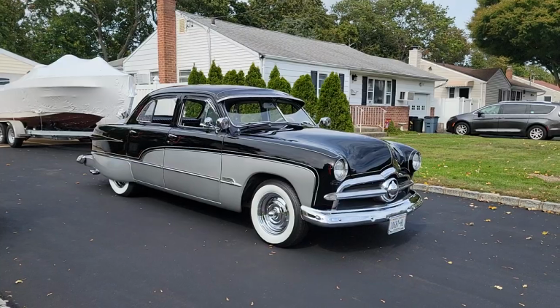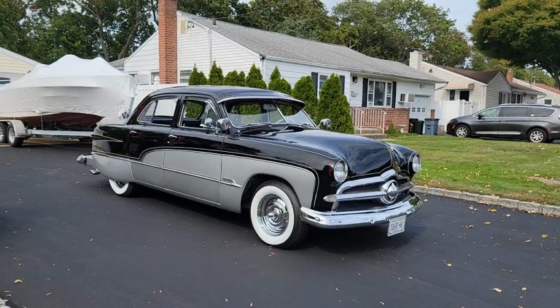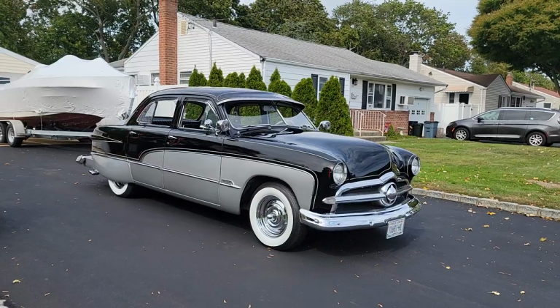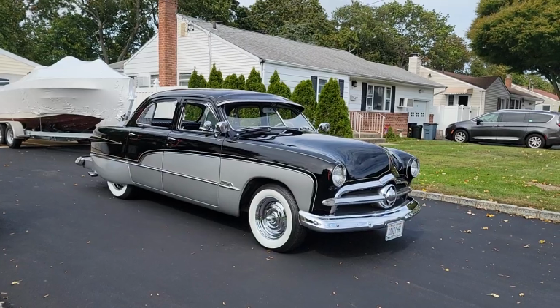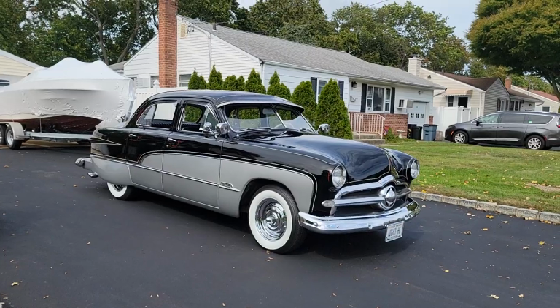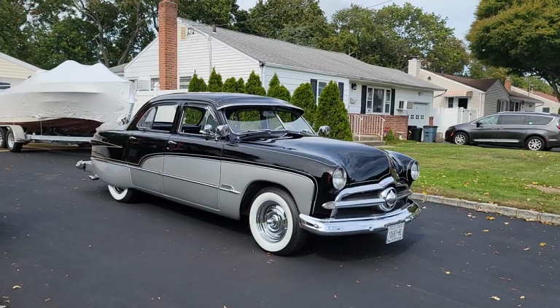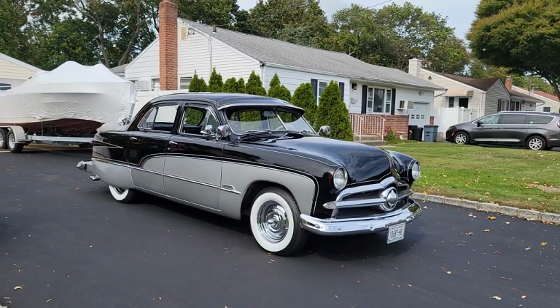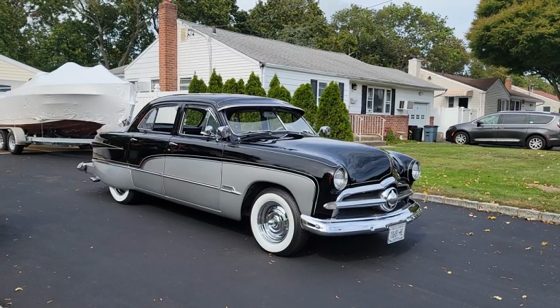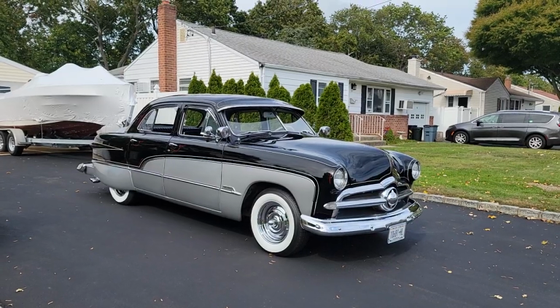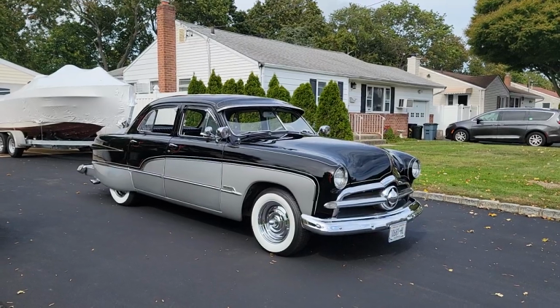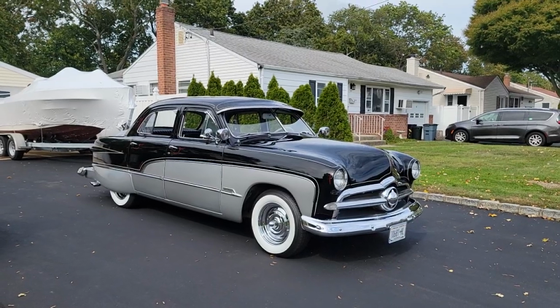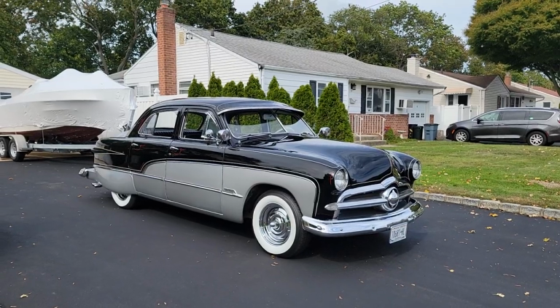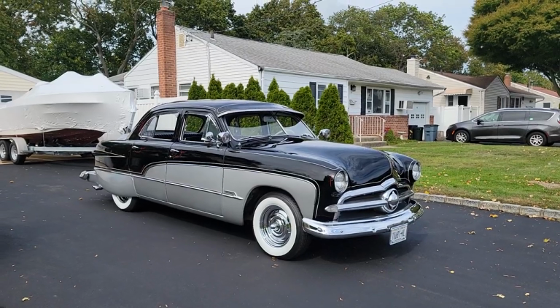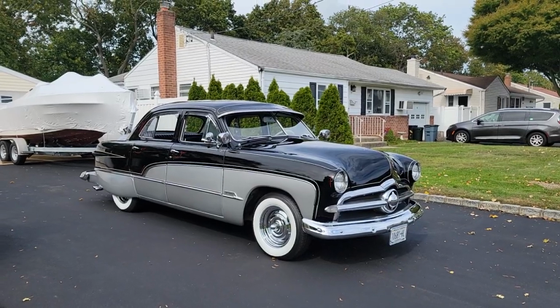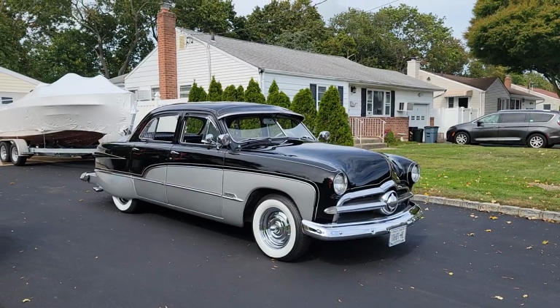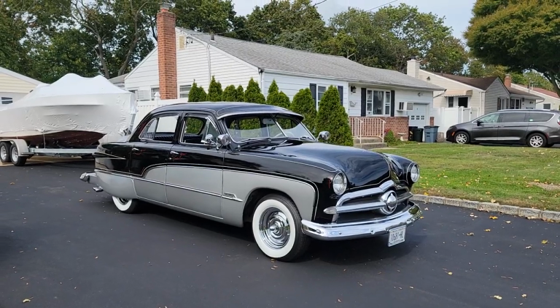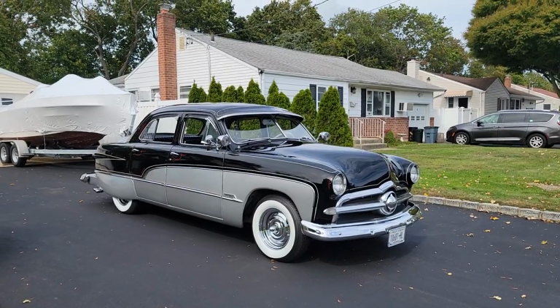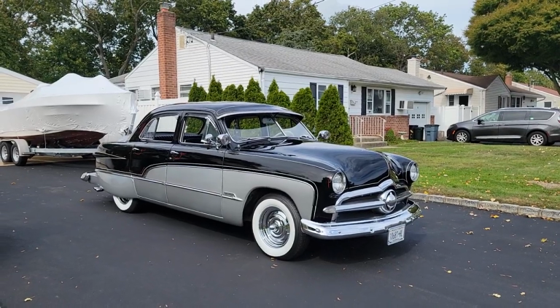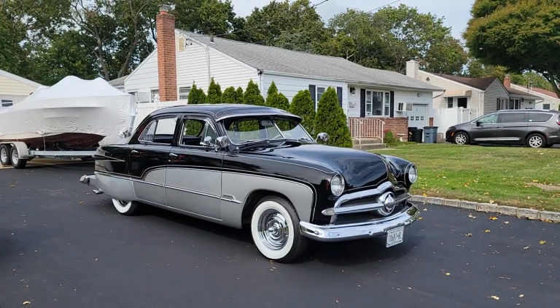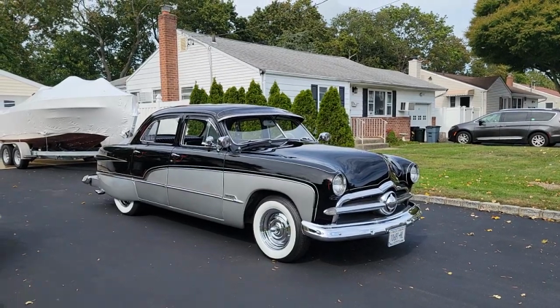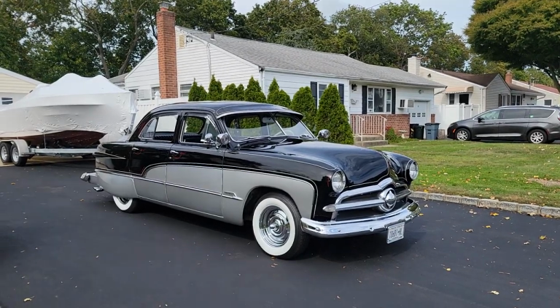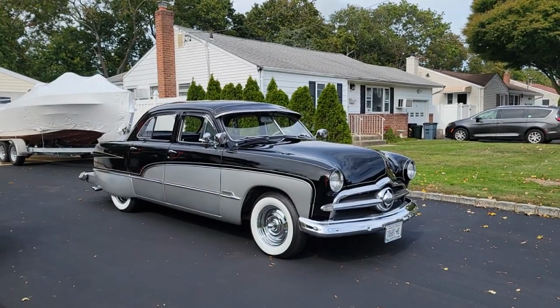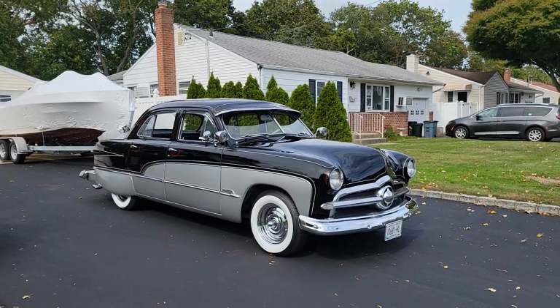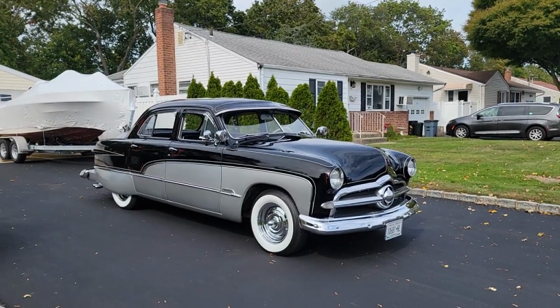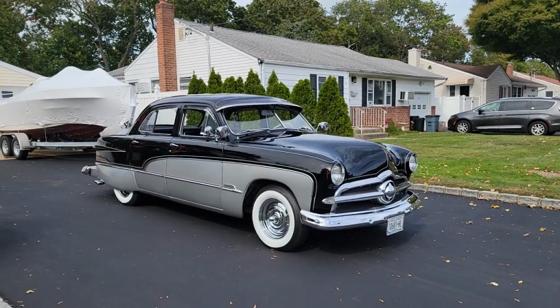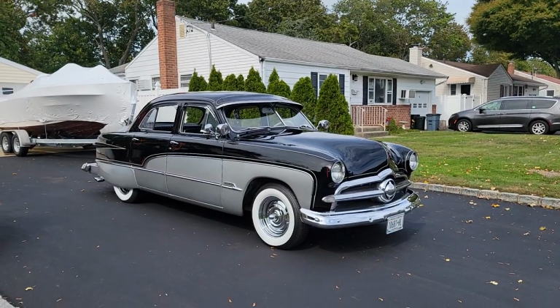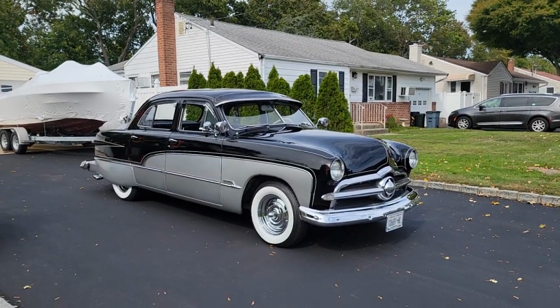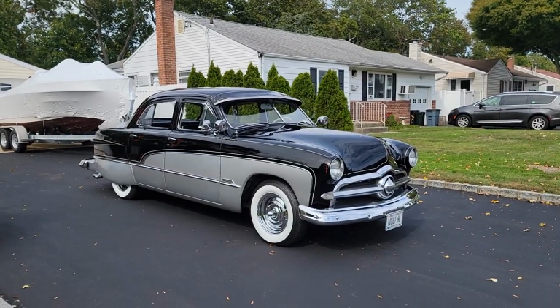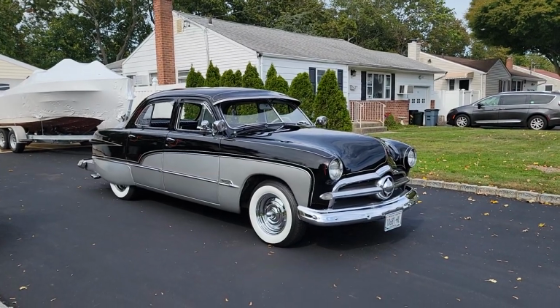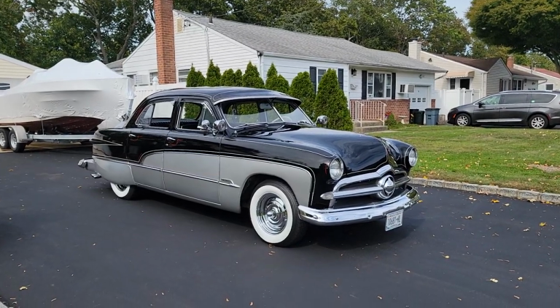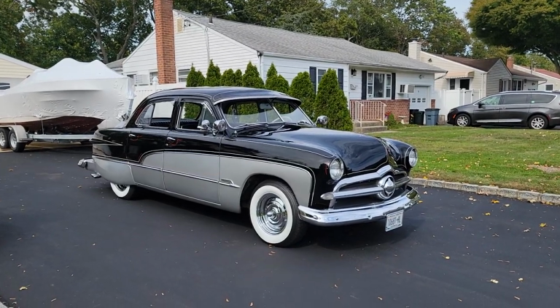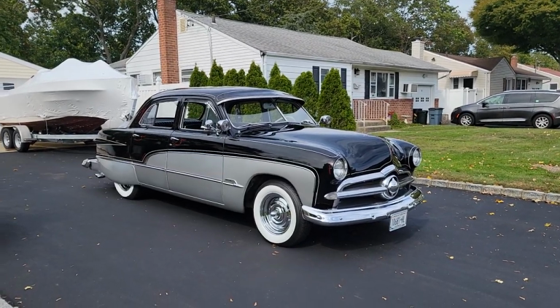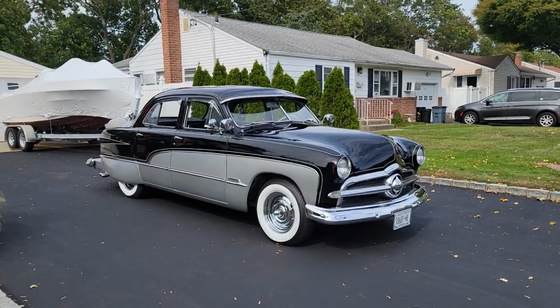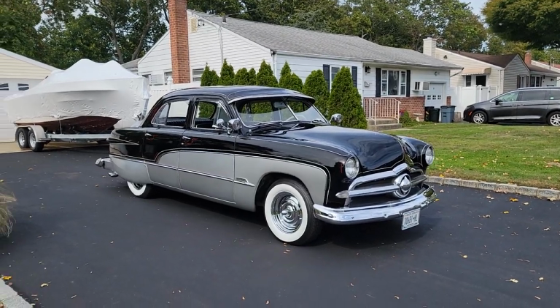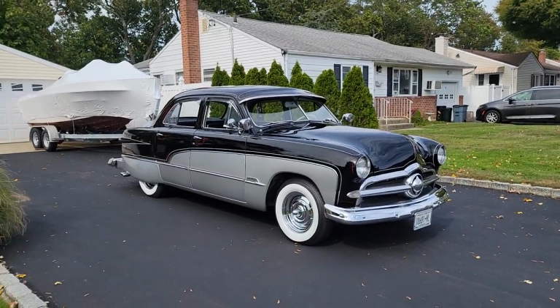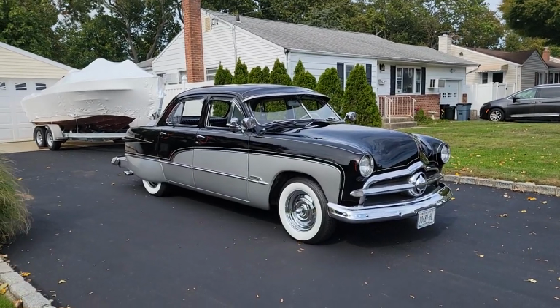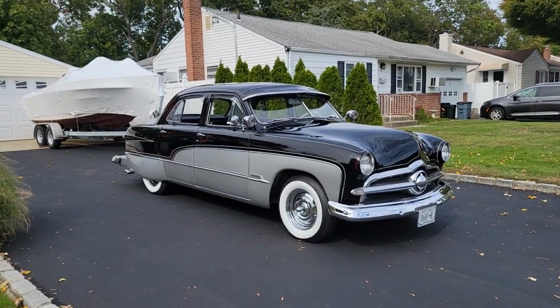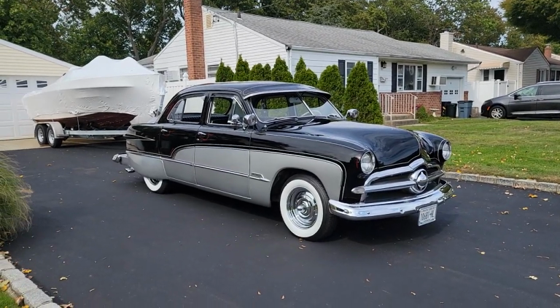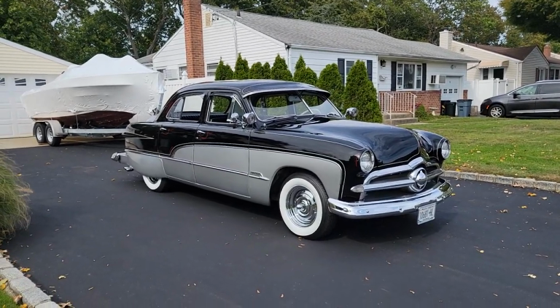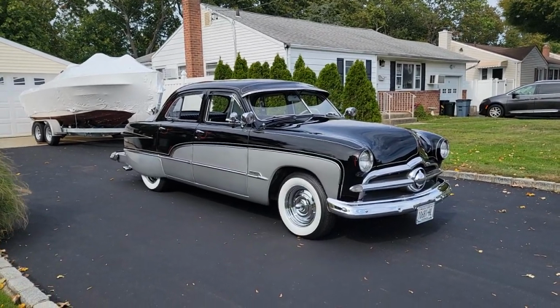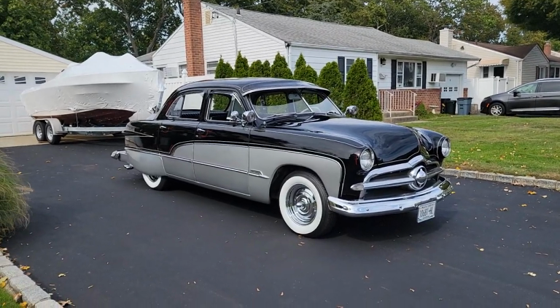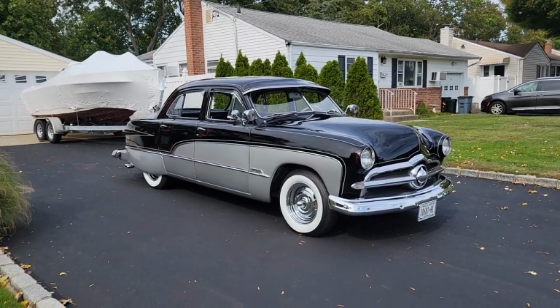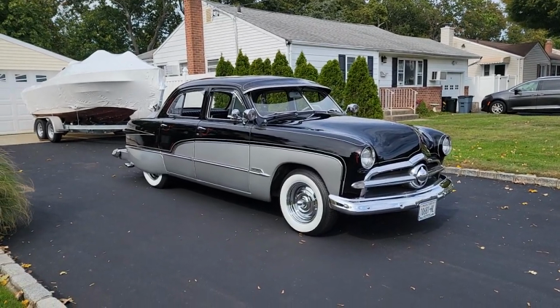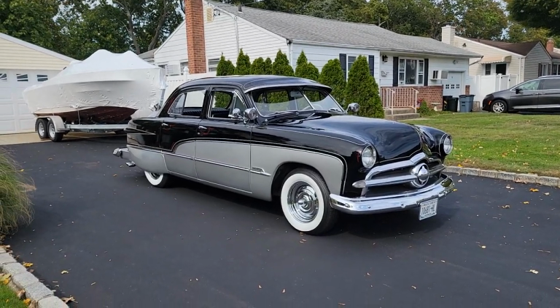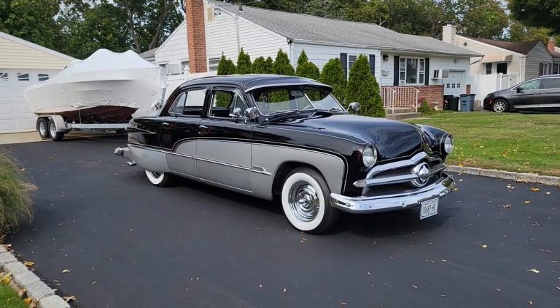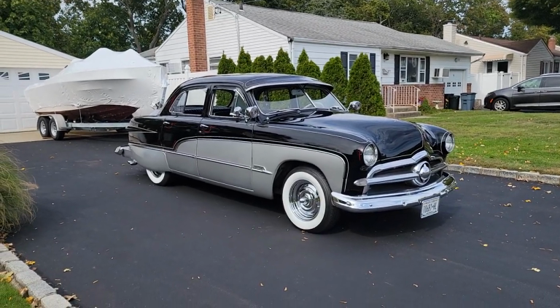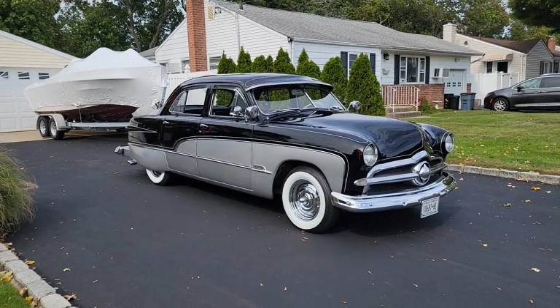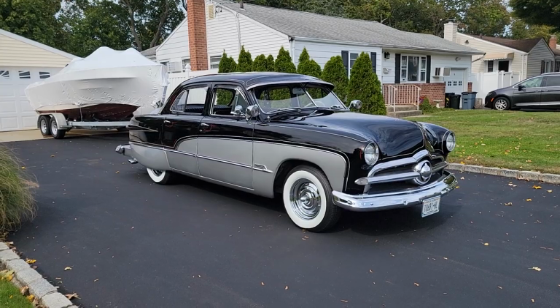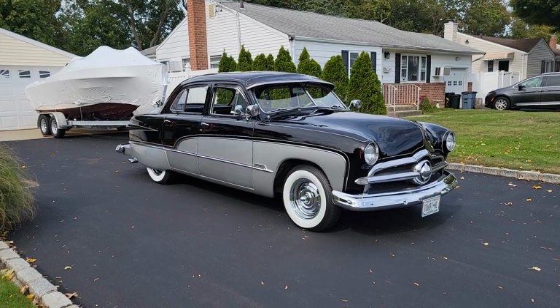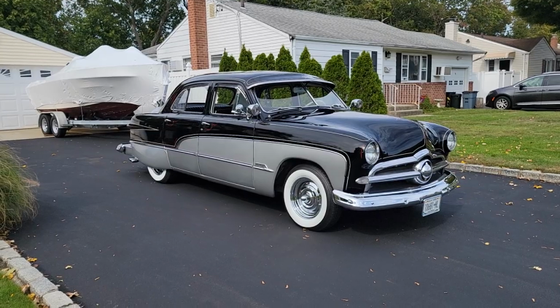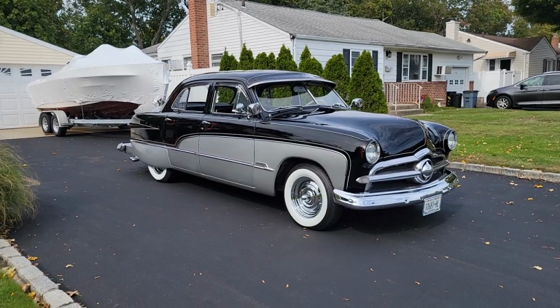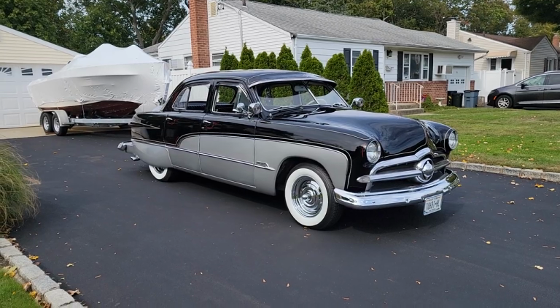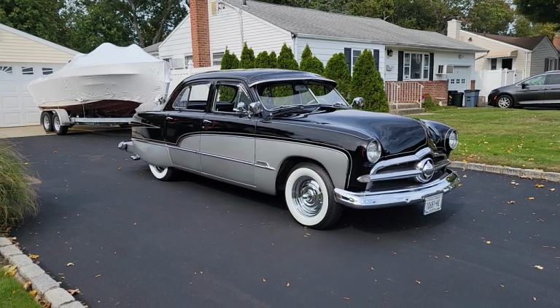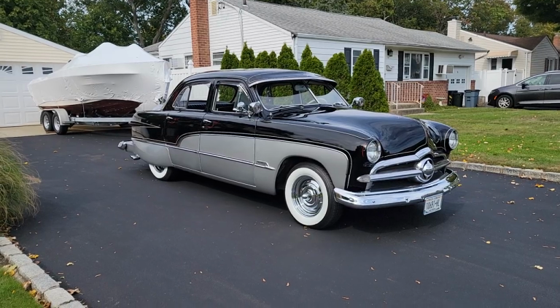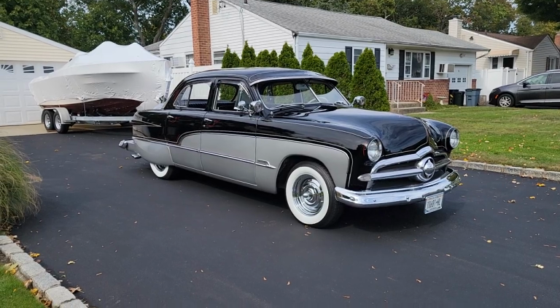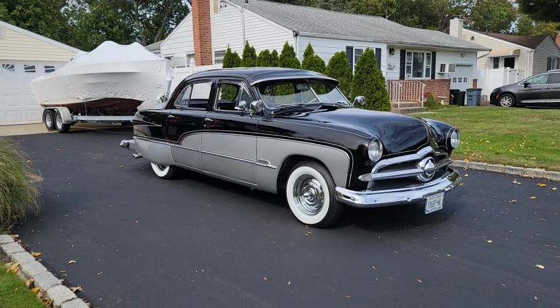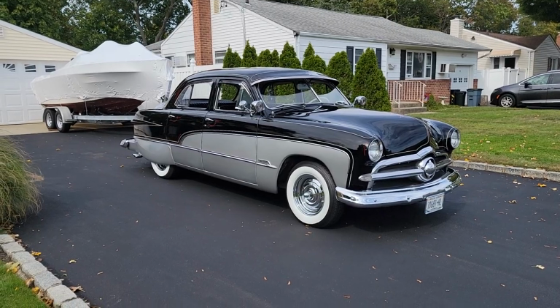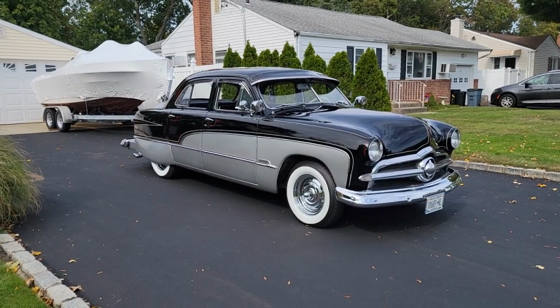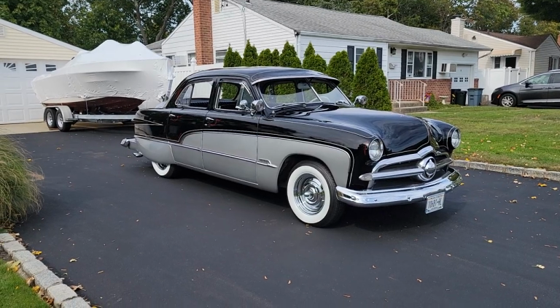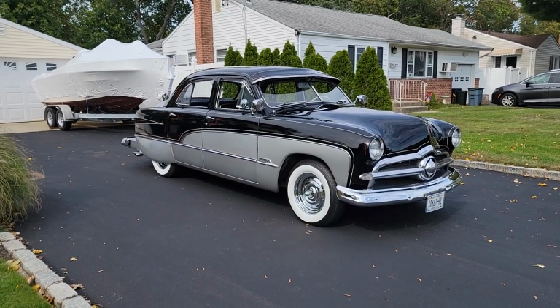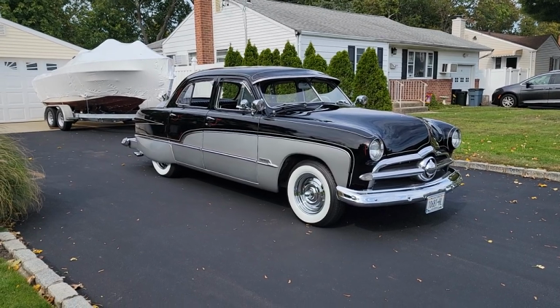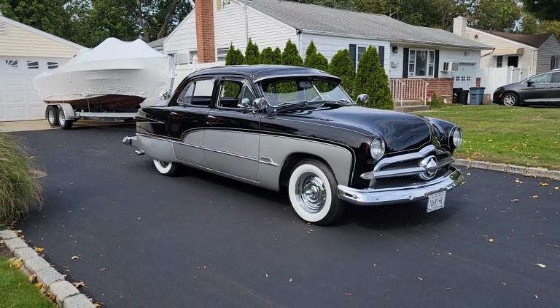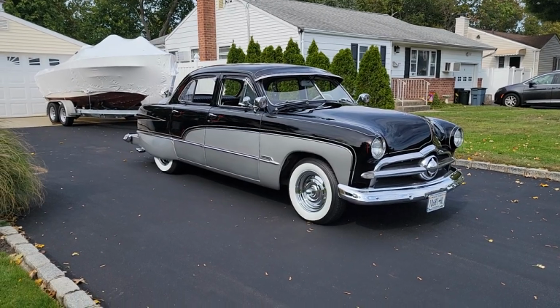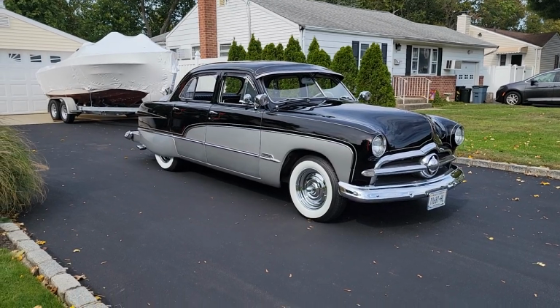Hey guys, thanks for joining us today. Mike here at Weeby Autos. Today we have a very special car, a 1949 Ford Crestline.